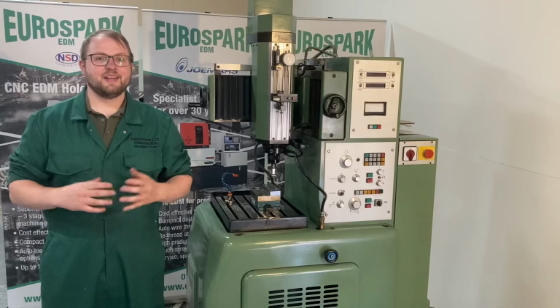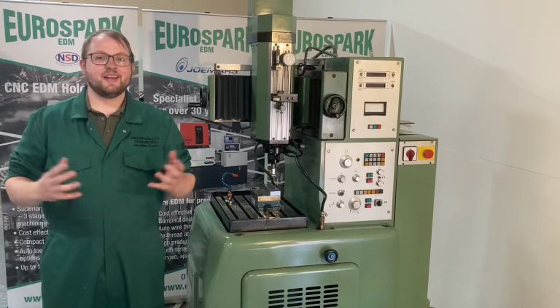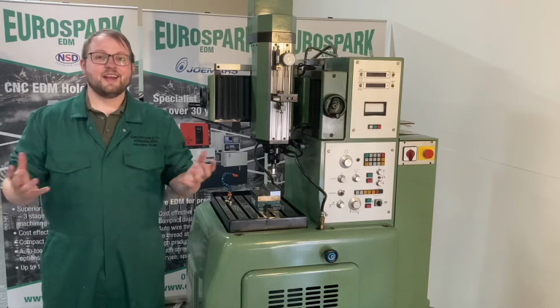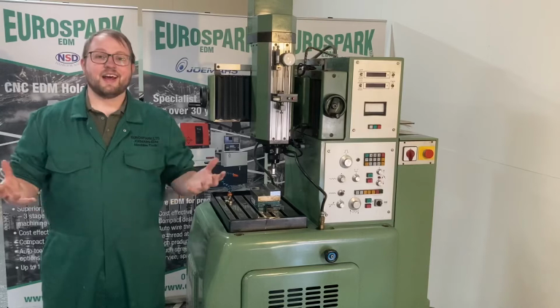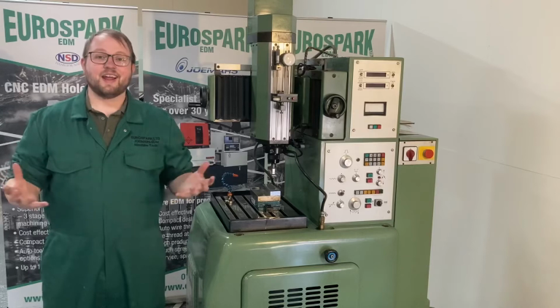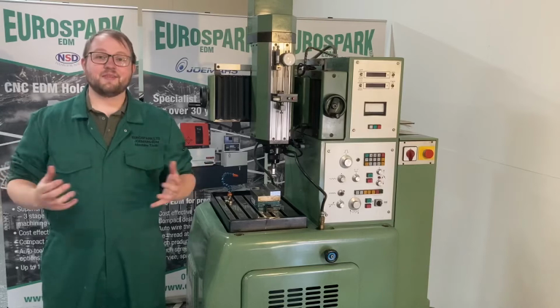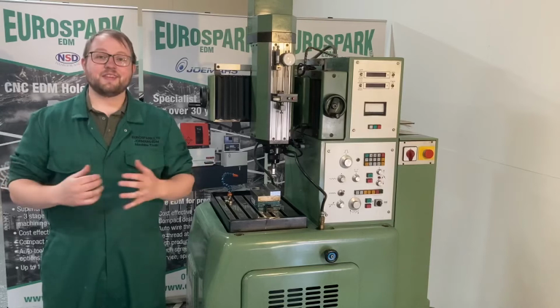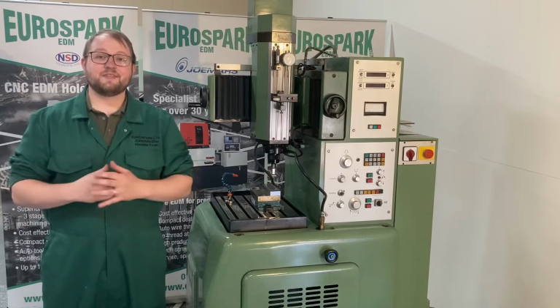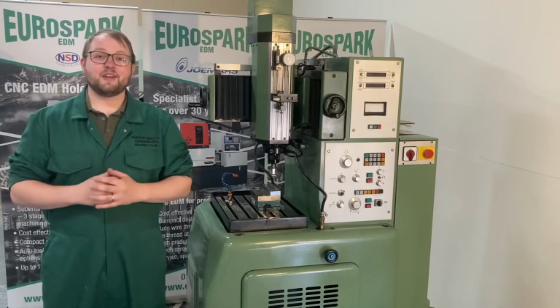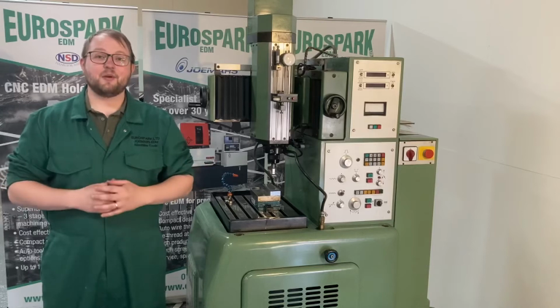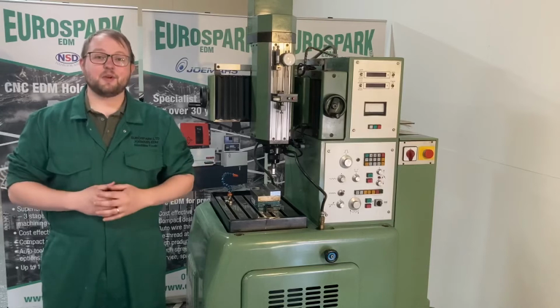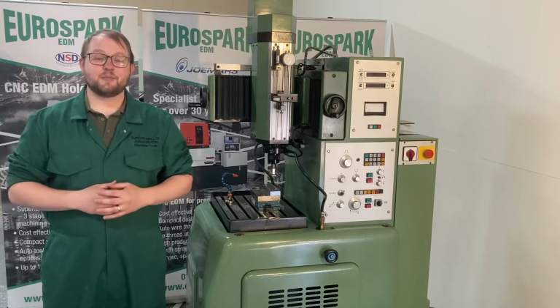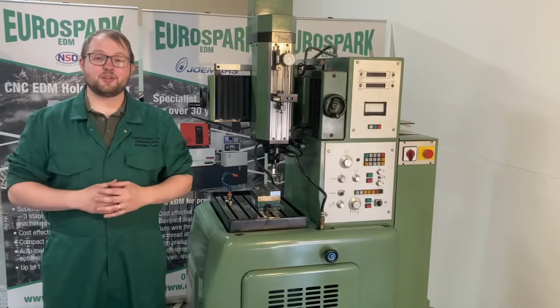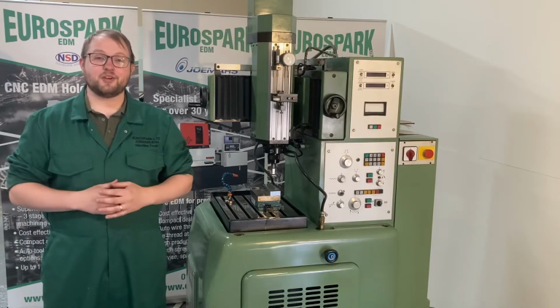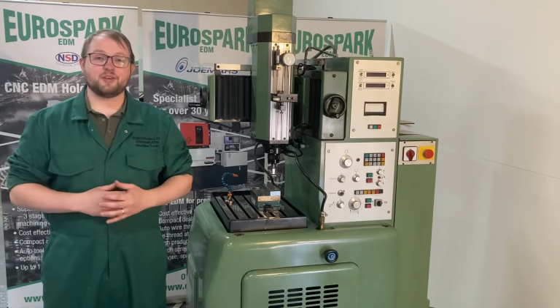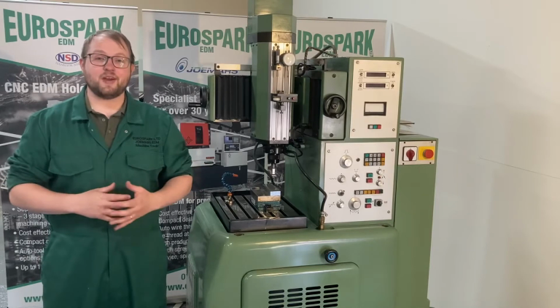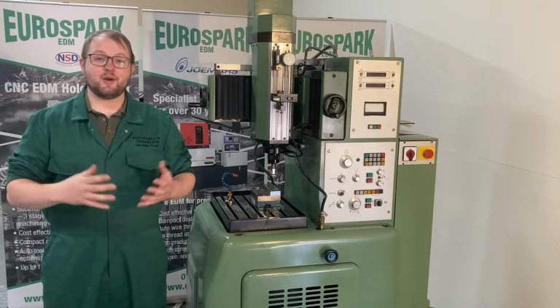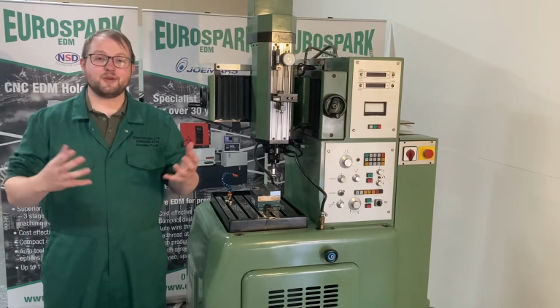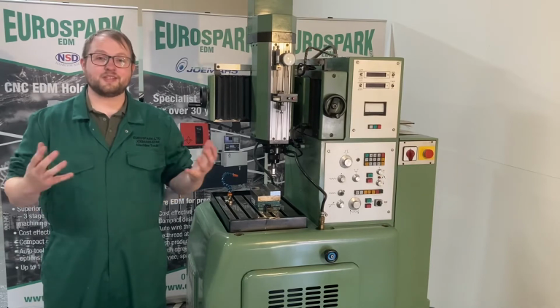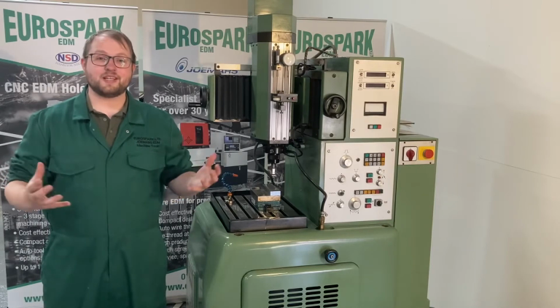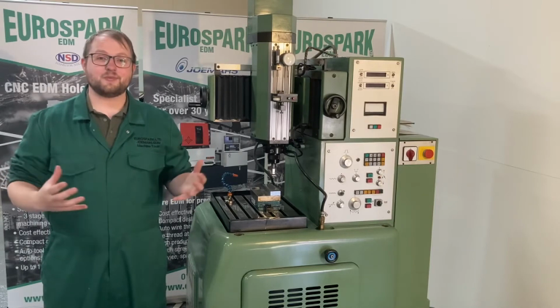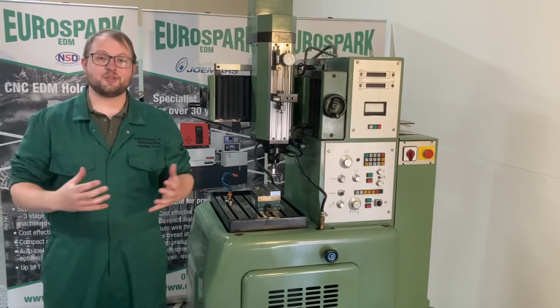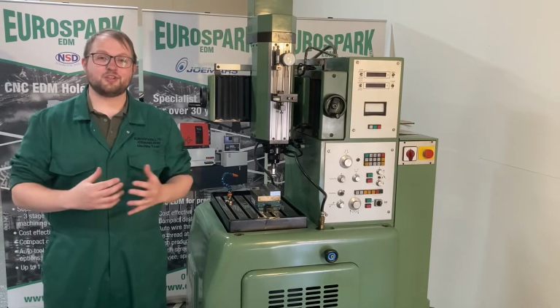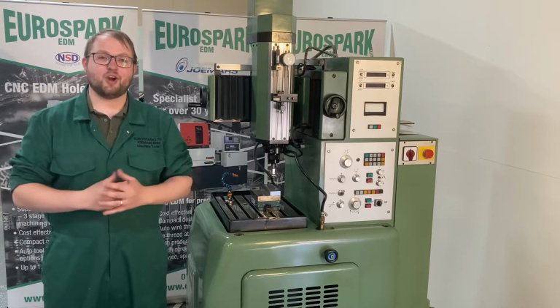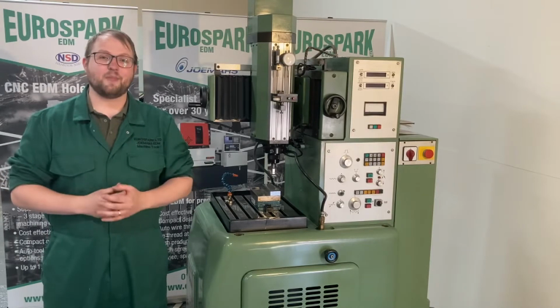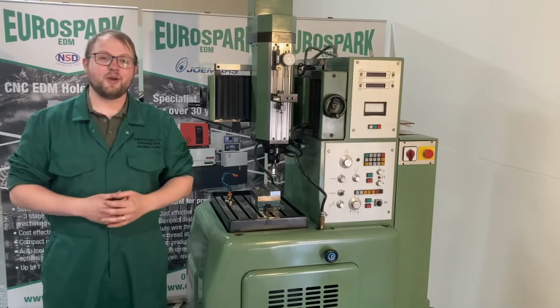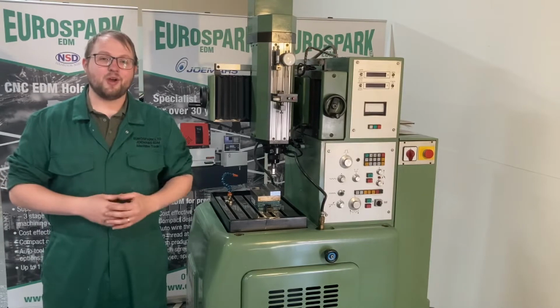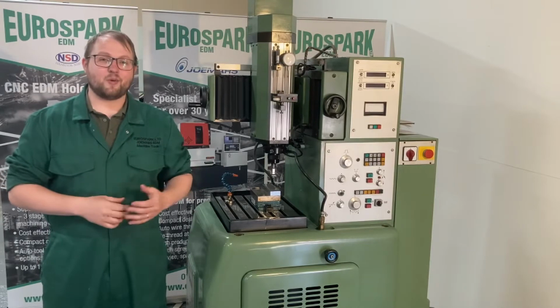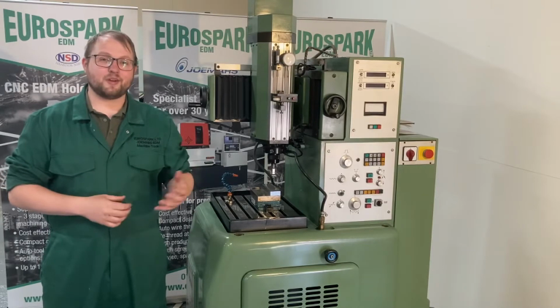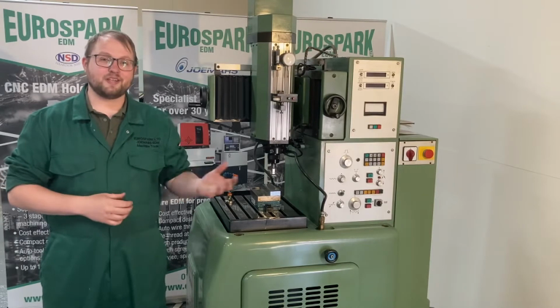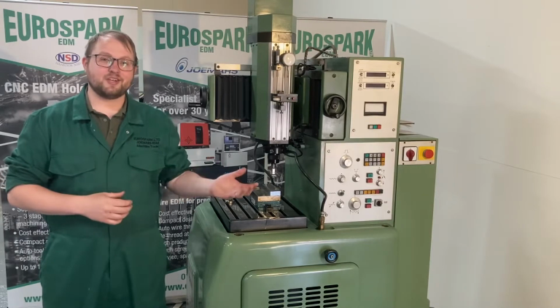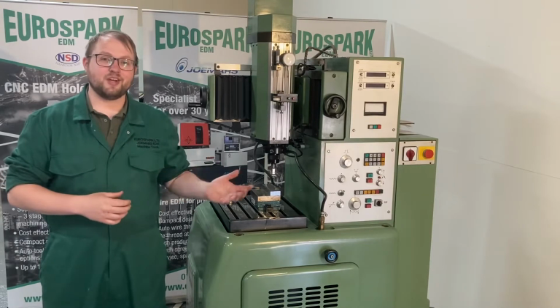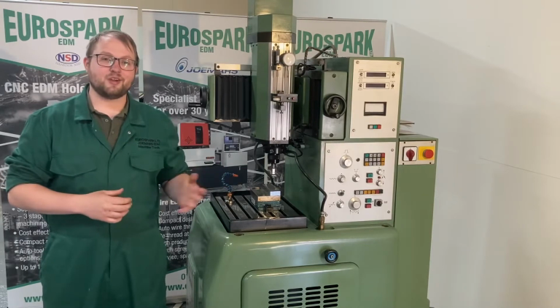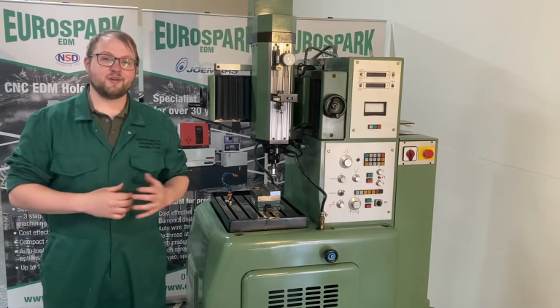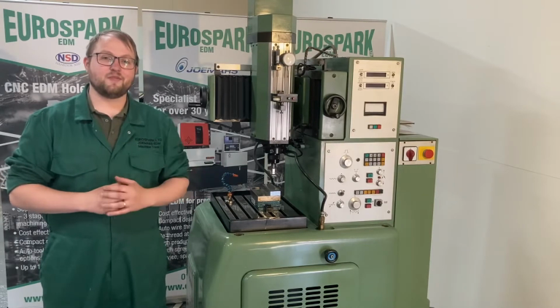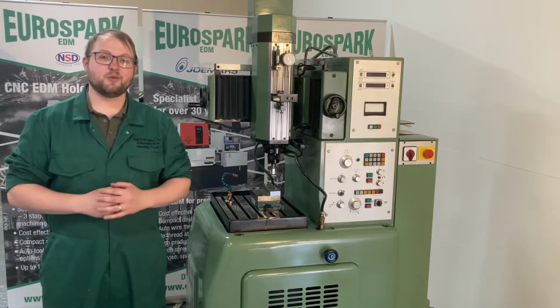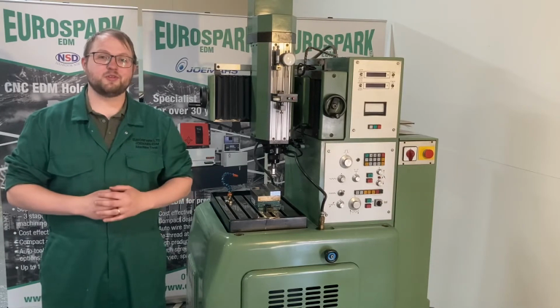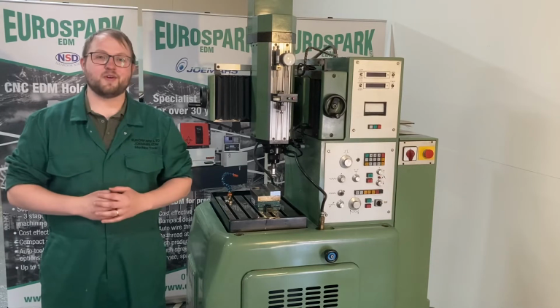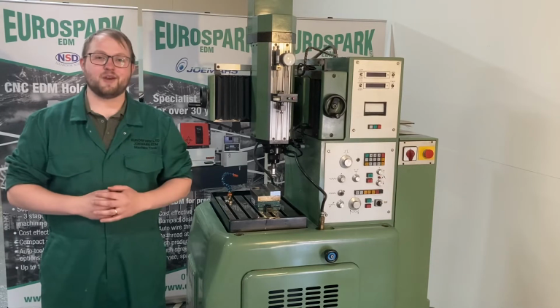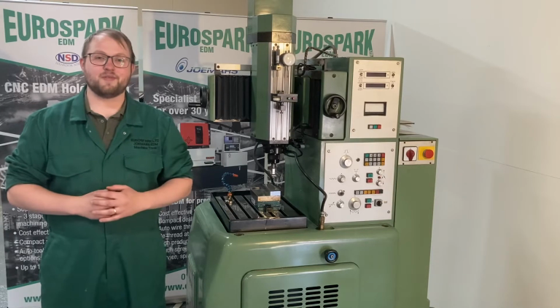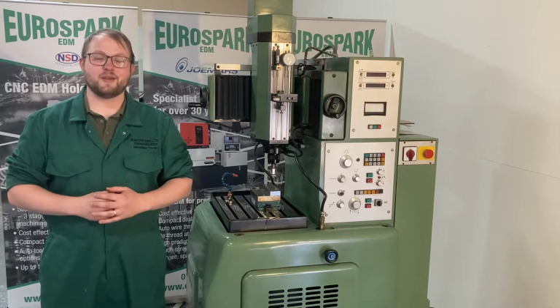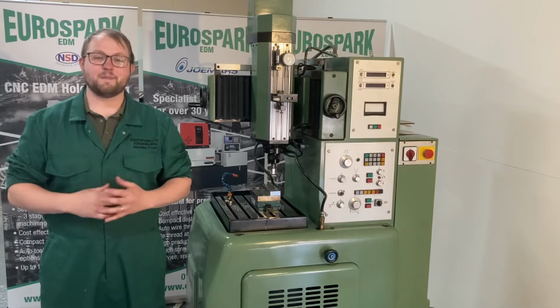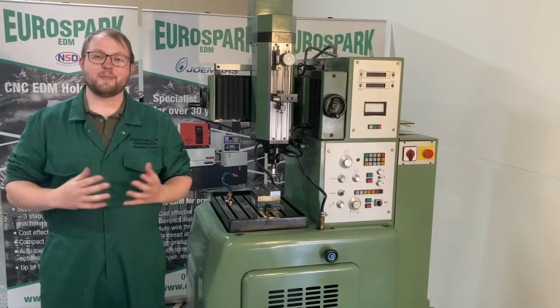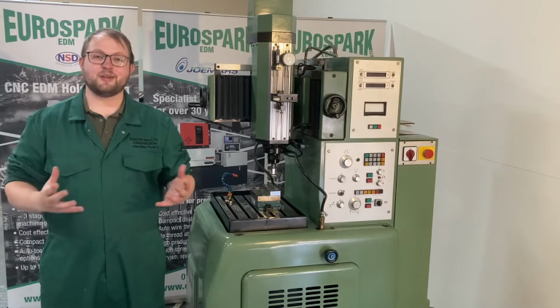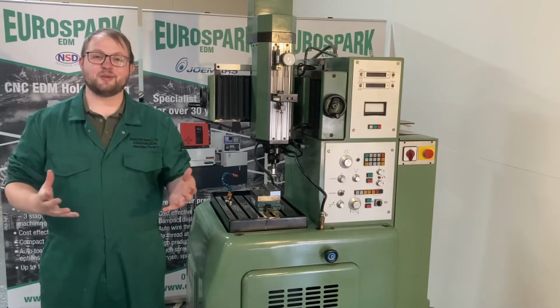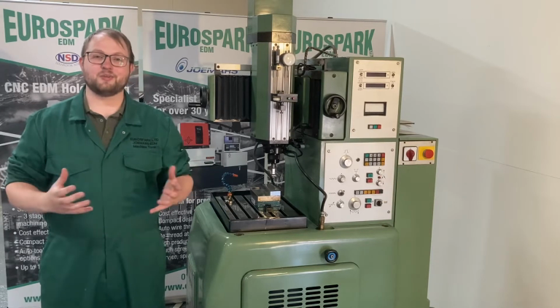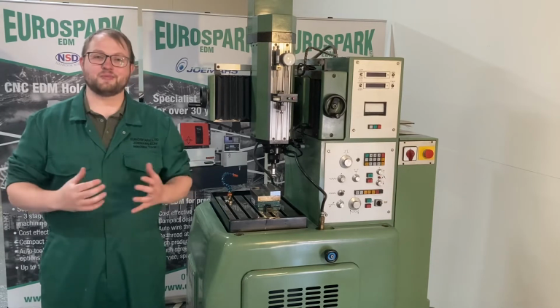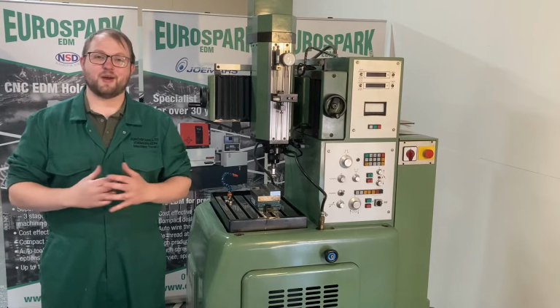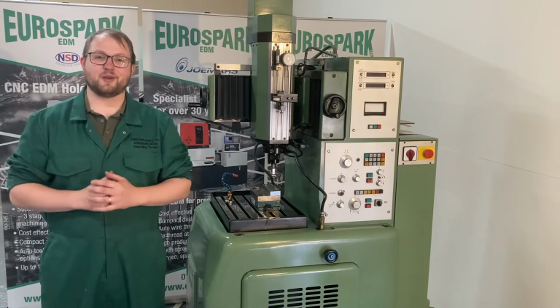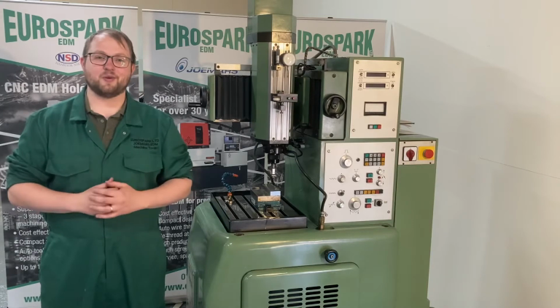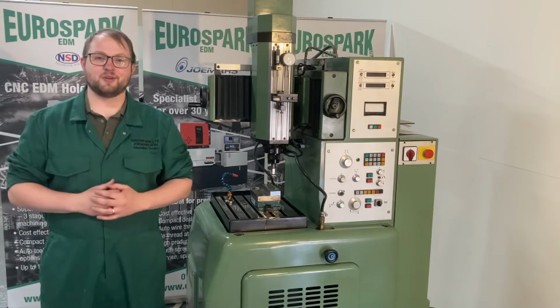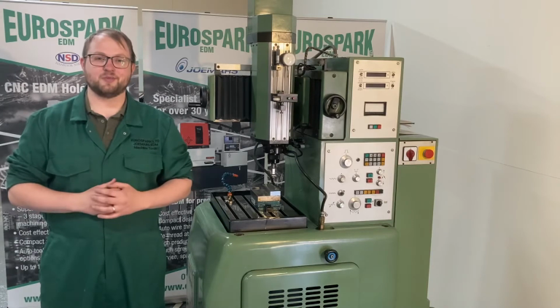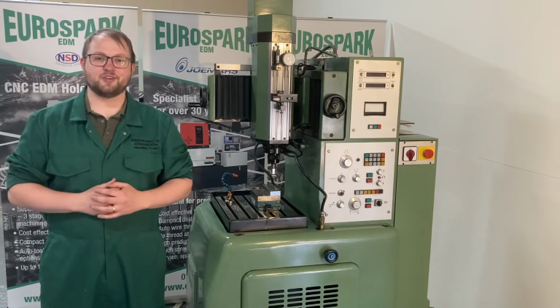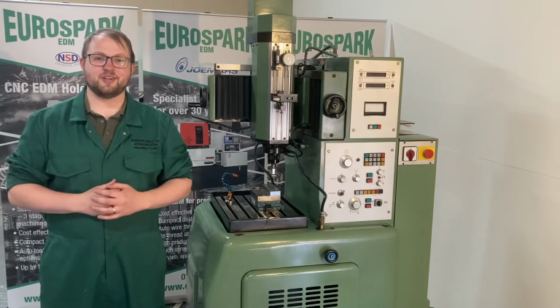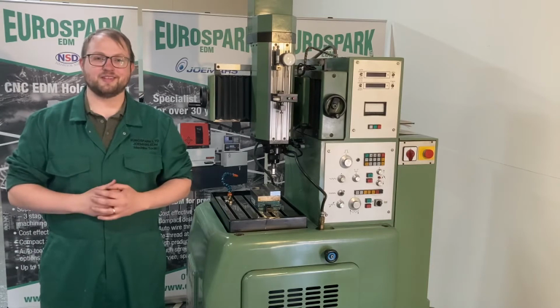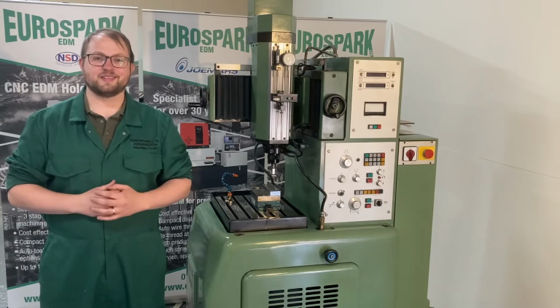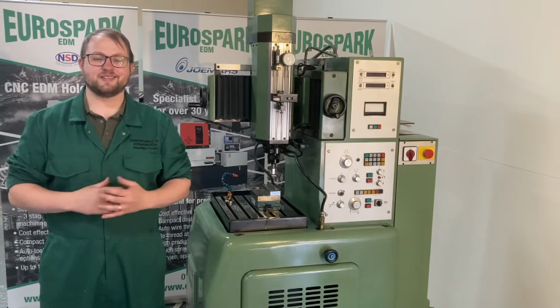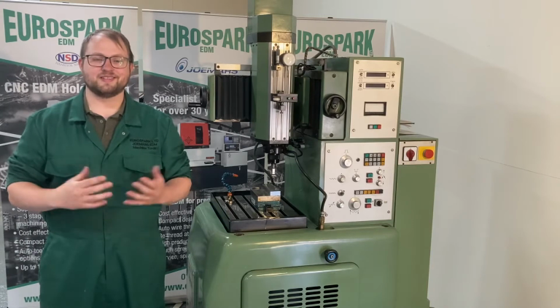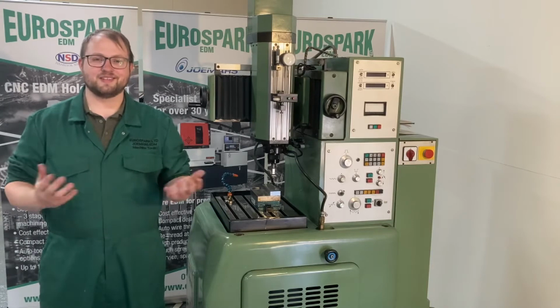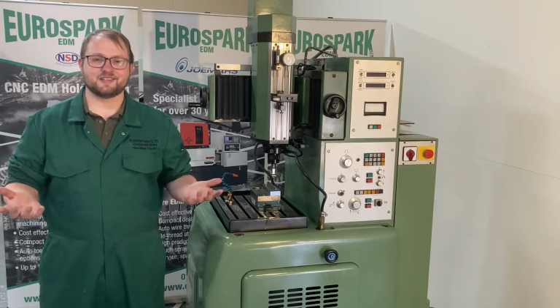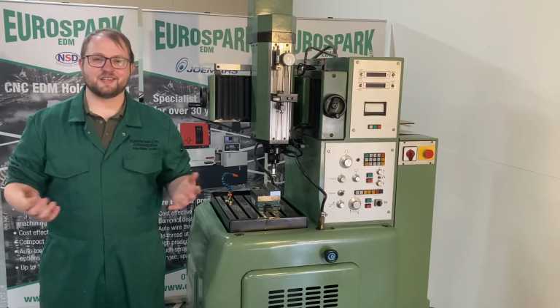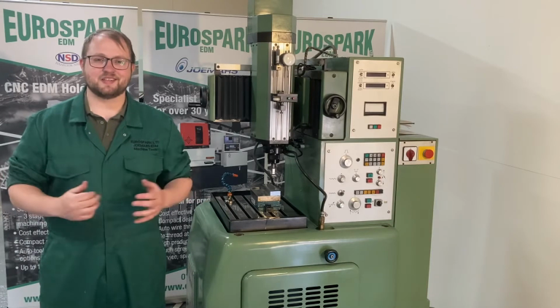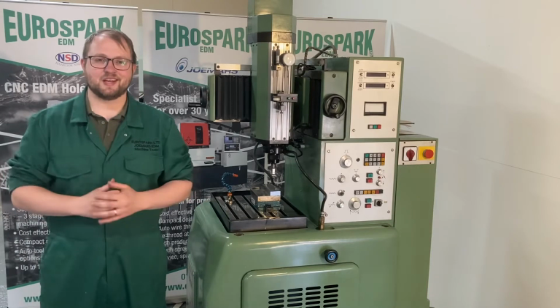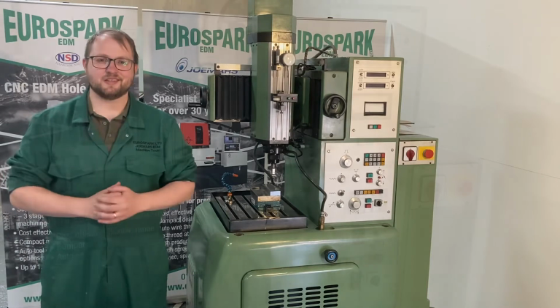Hello, in this video we're going to be showing you how we set up a job on one of these Herco 425E manual spark erosion machines. Let's get started.